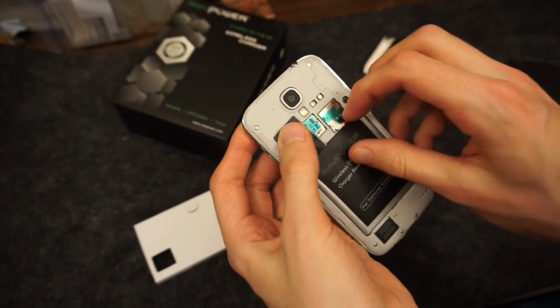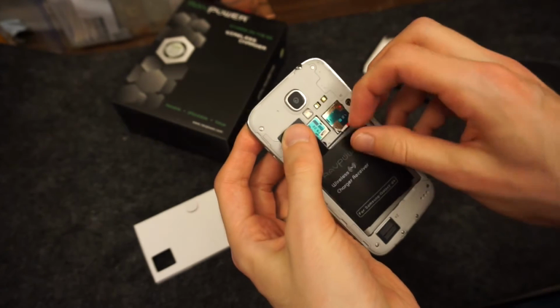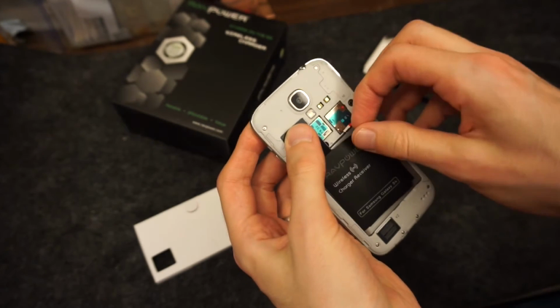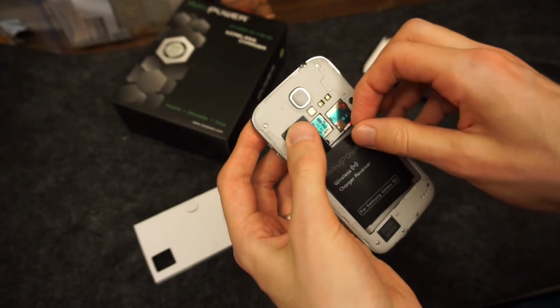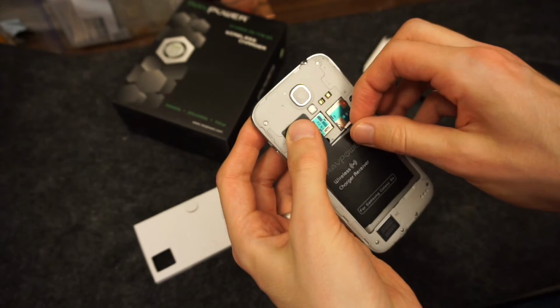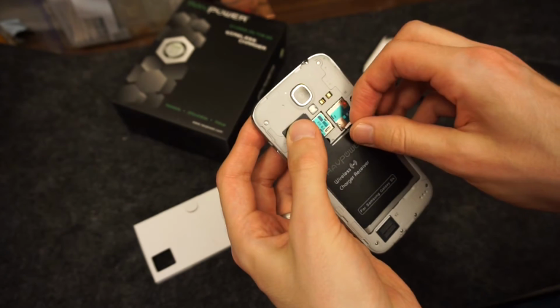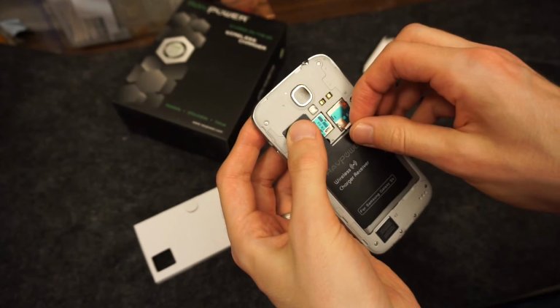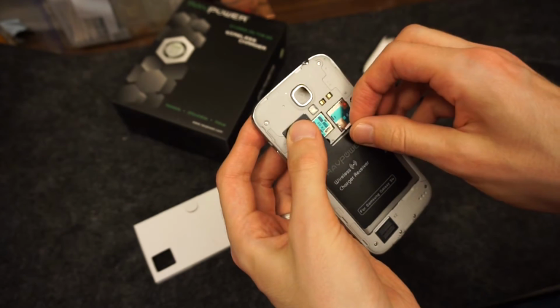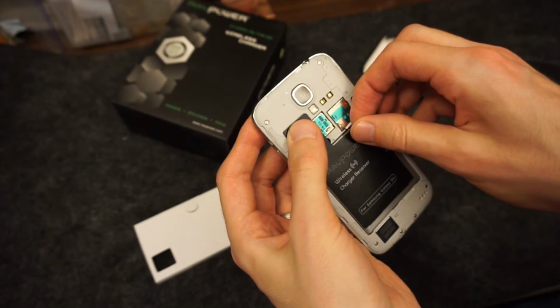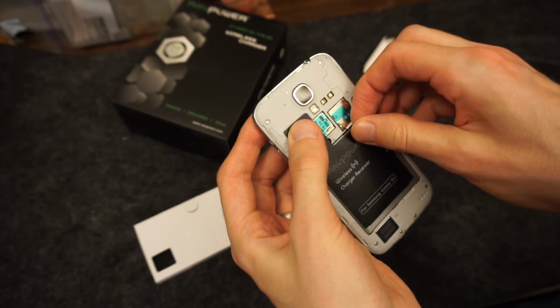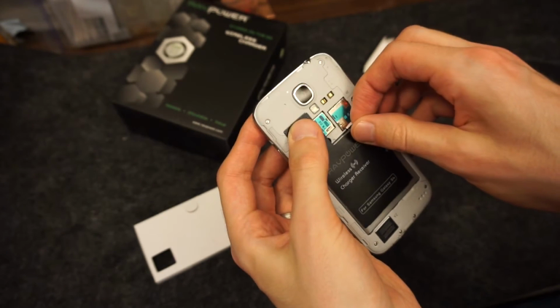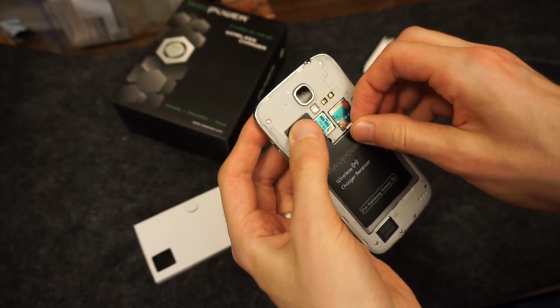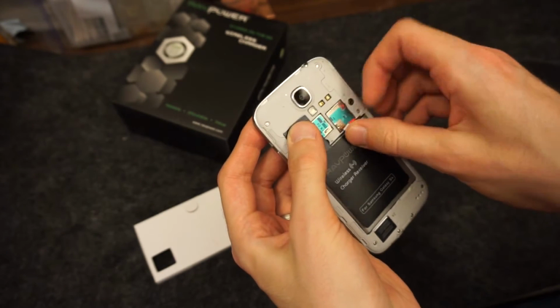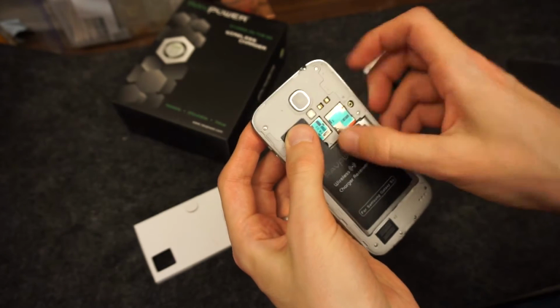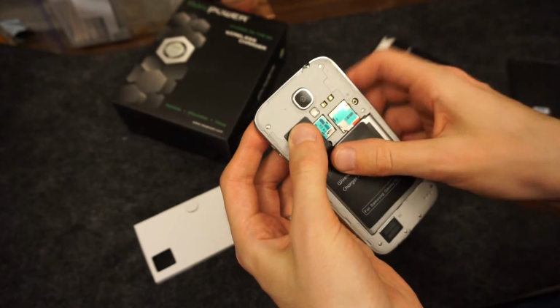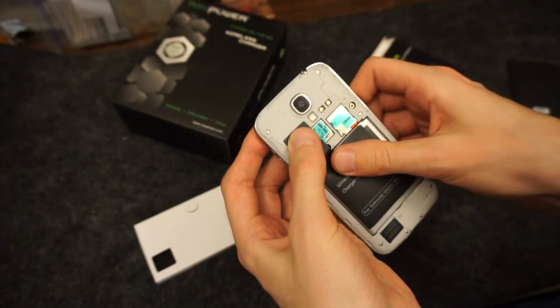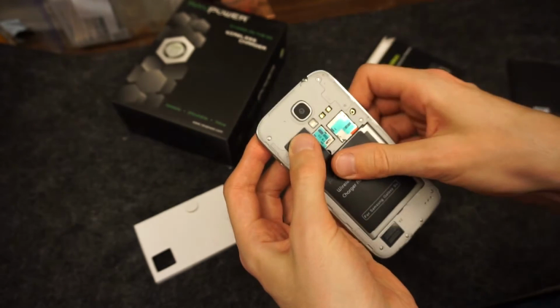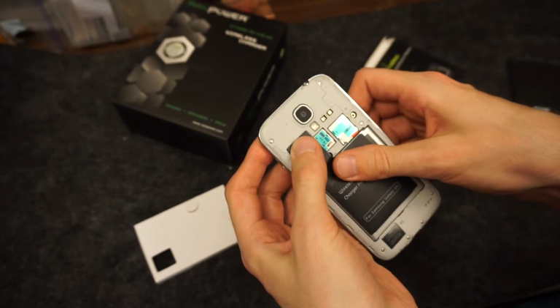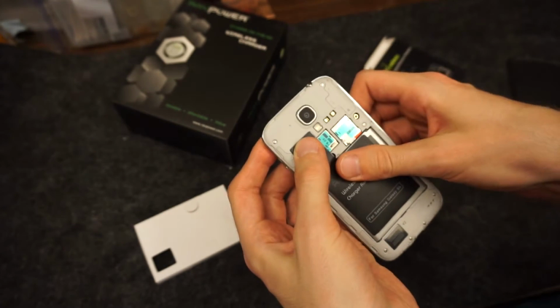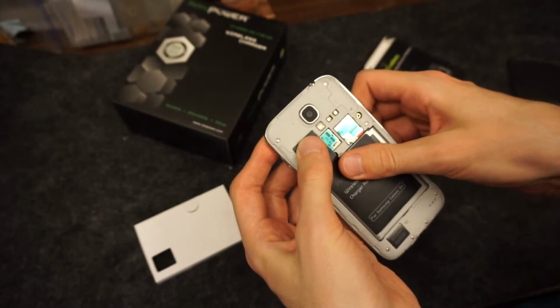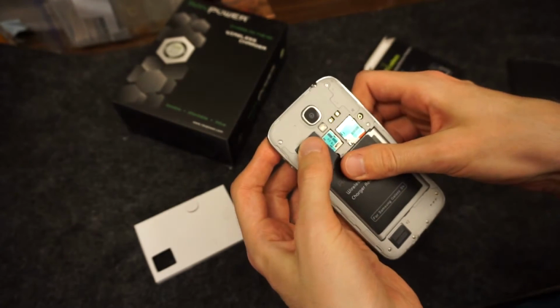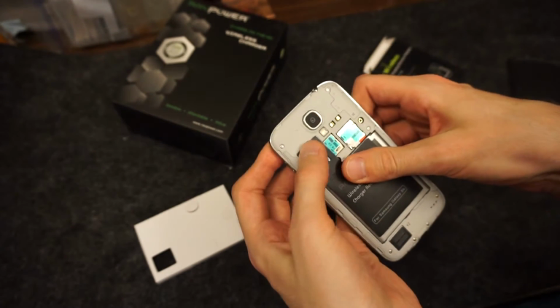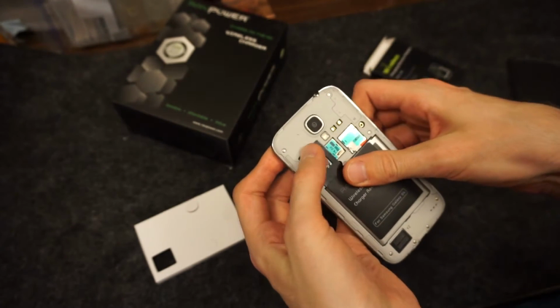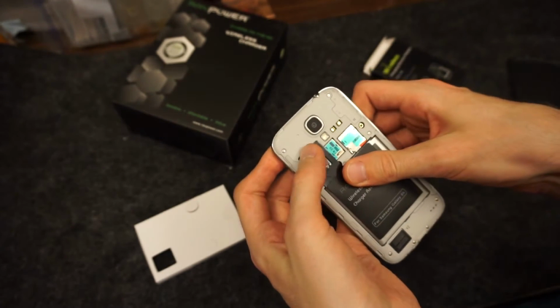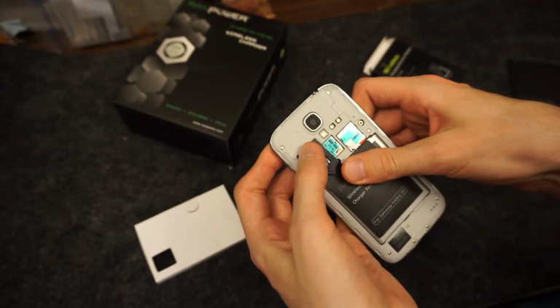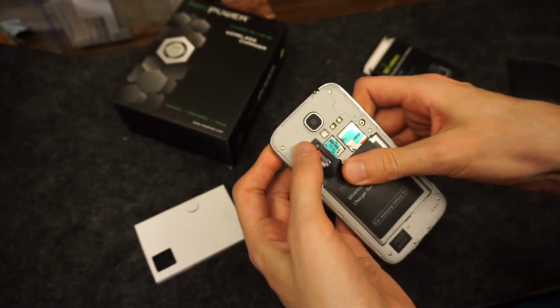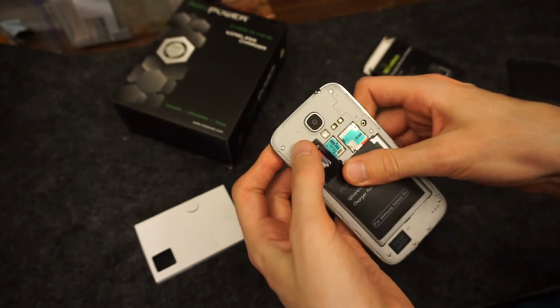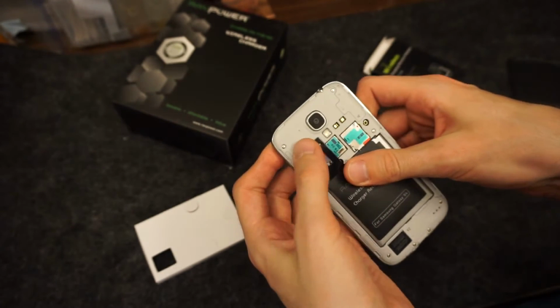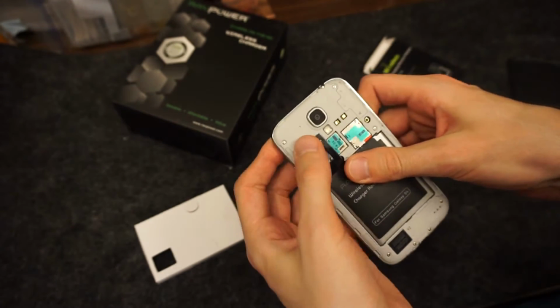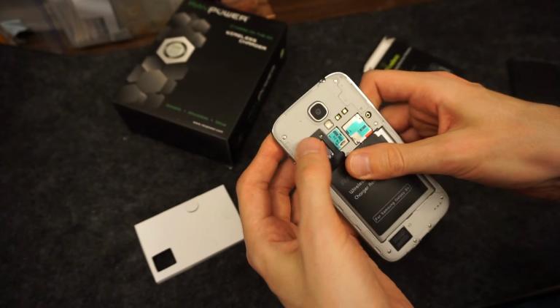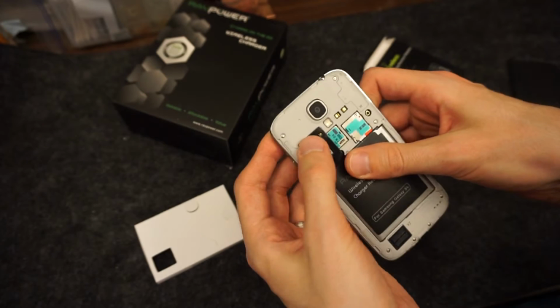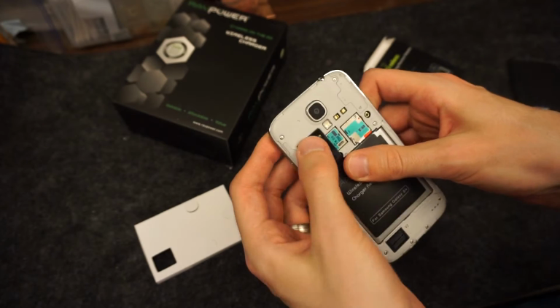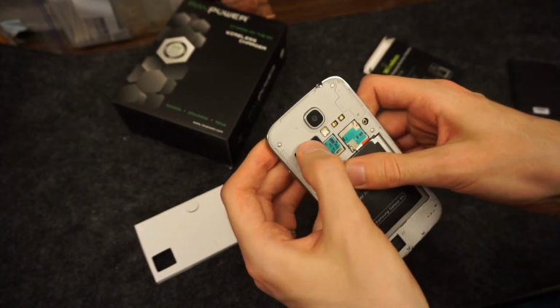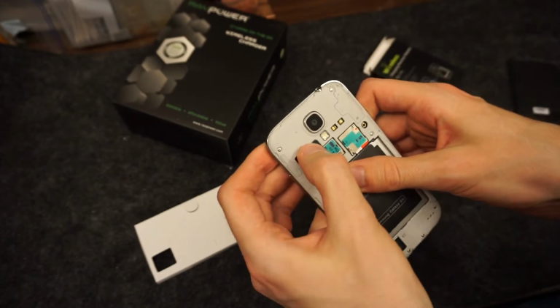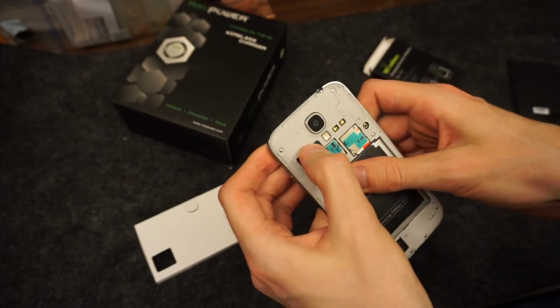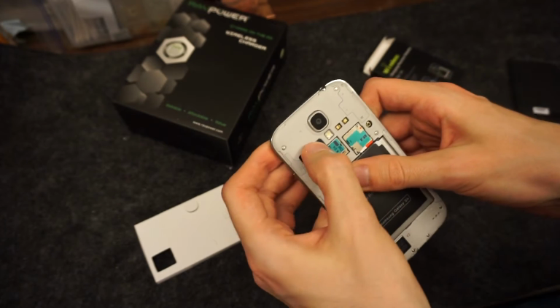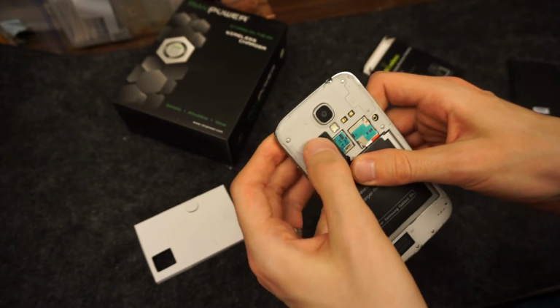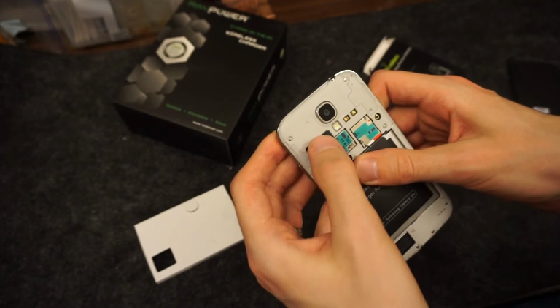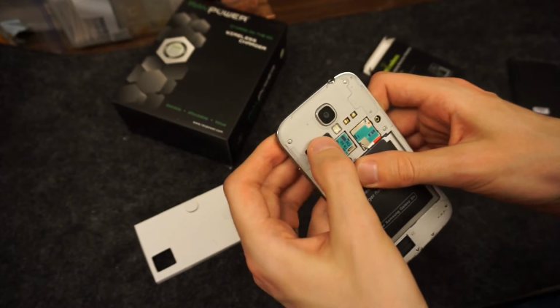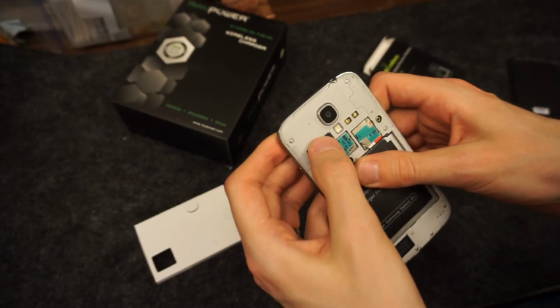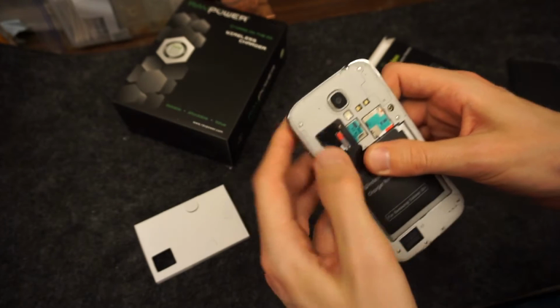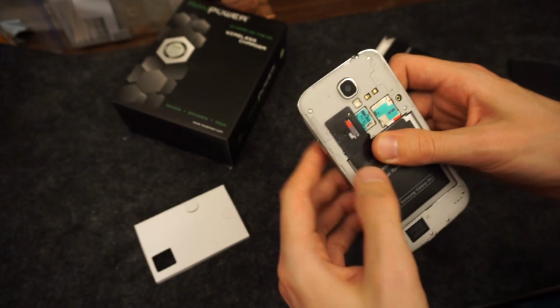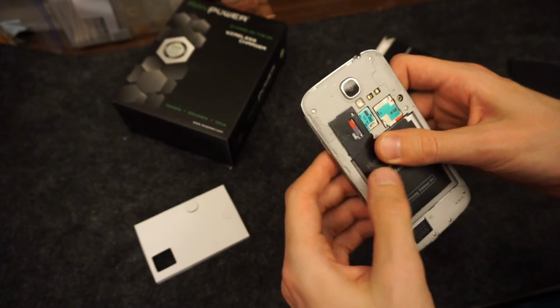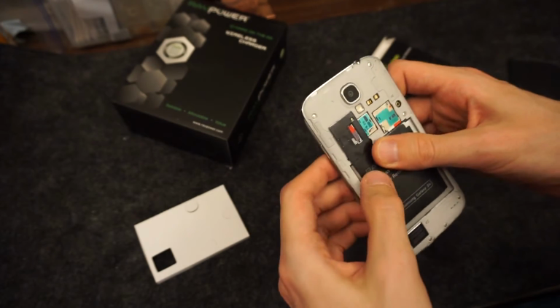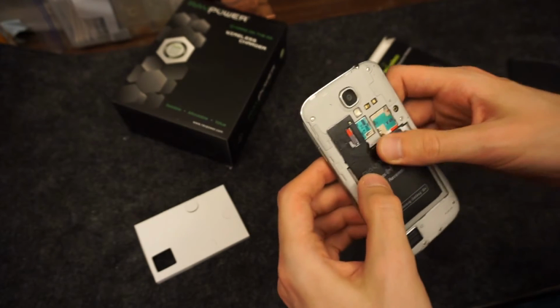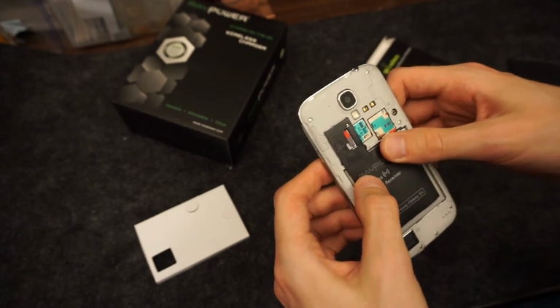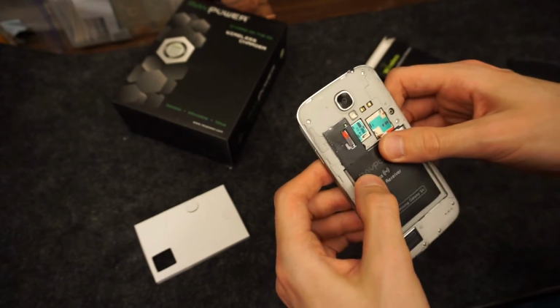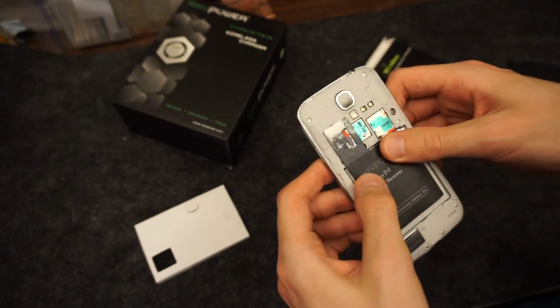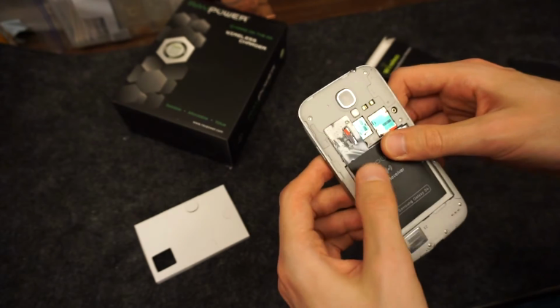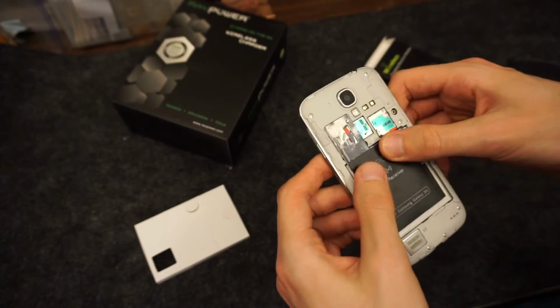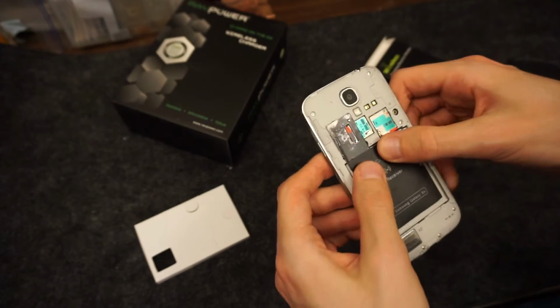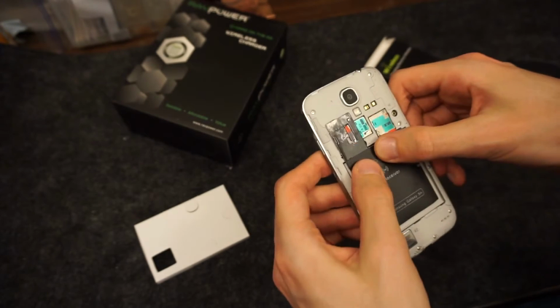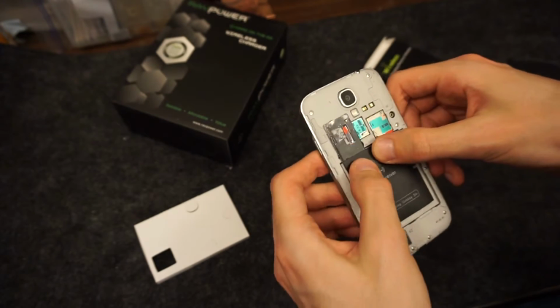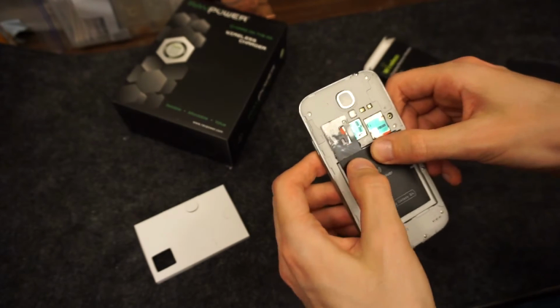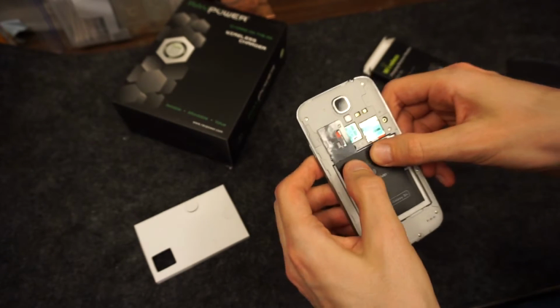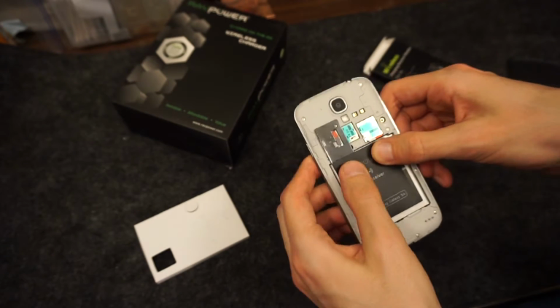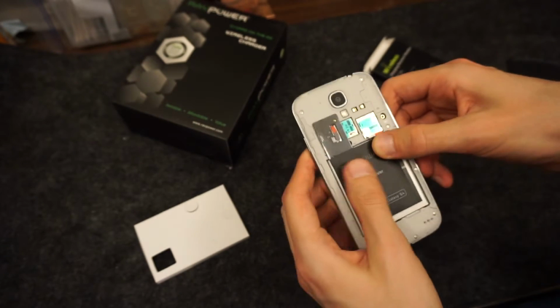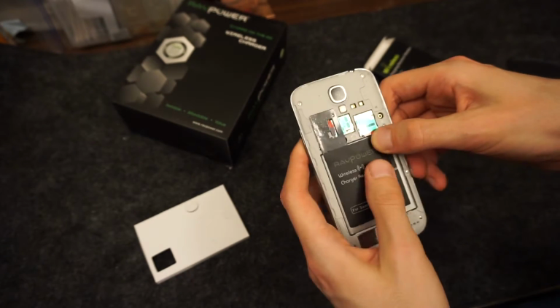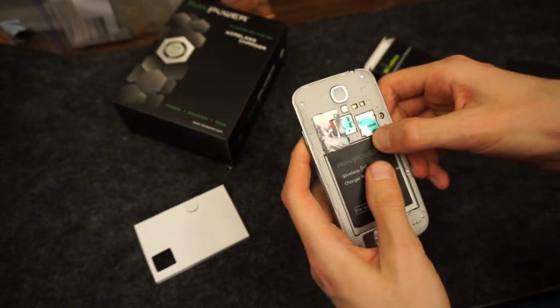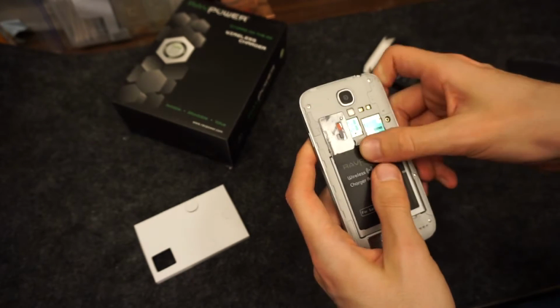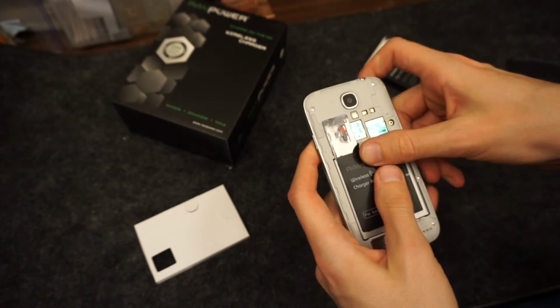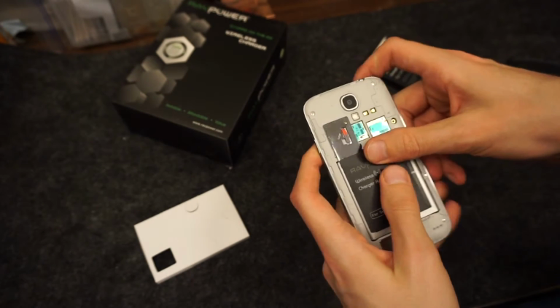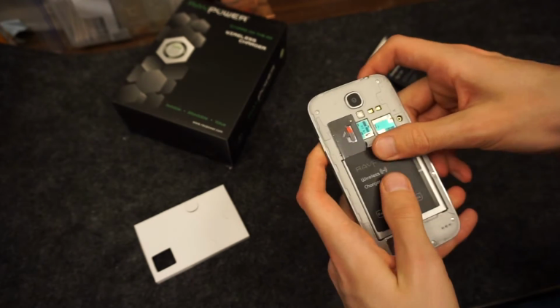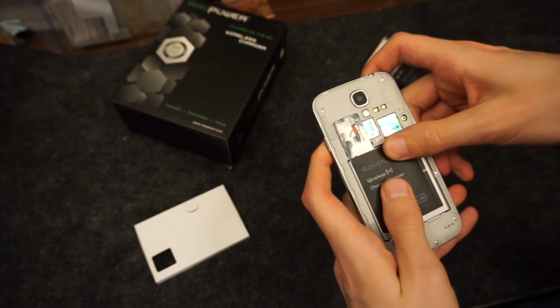This is a Verizon S4 — it wasn't specifically marketed for it, it was for AT&T and other GSM phones, but it works just fine.